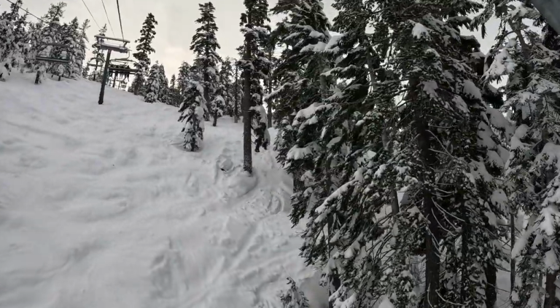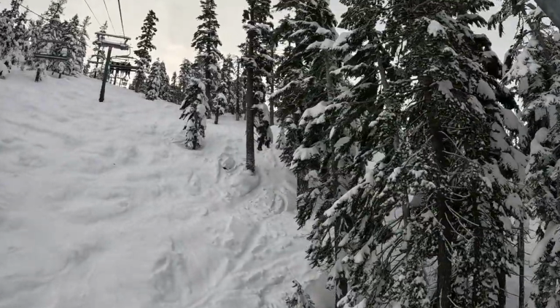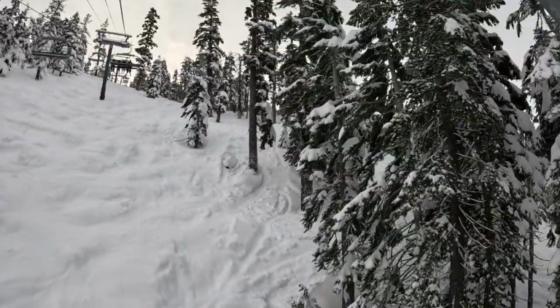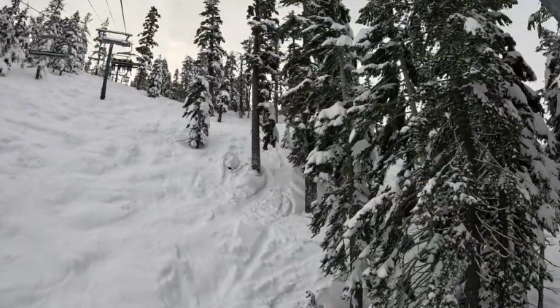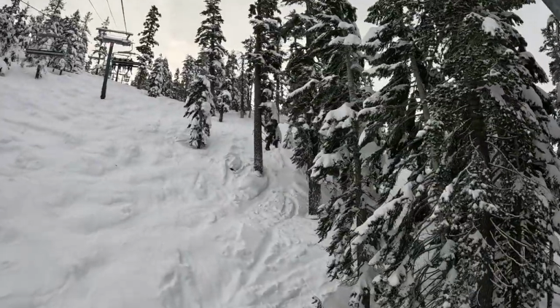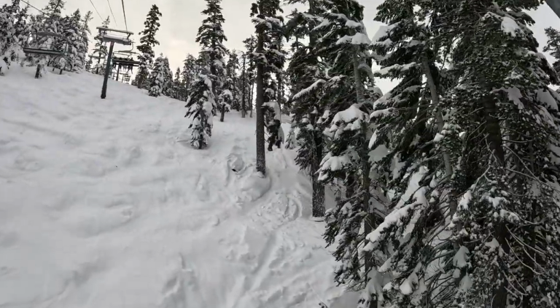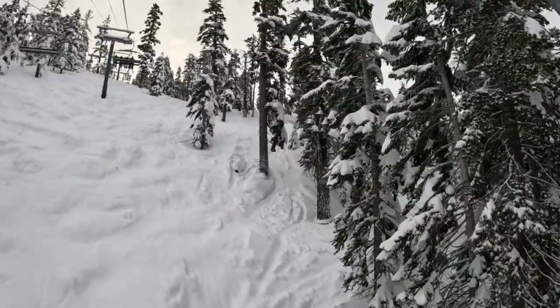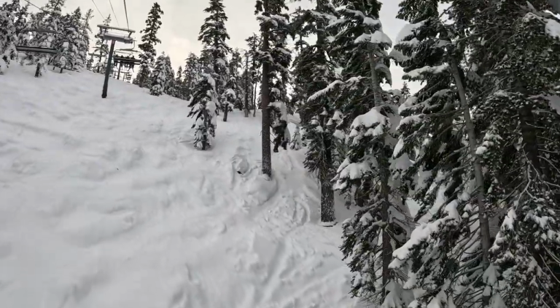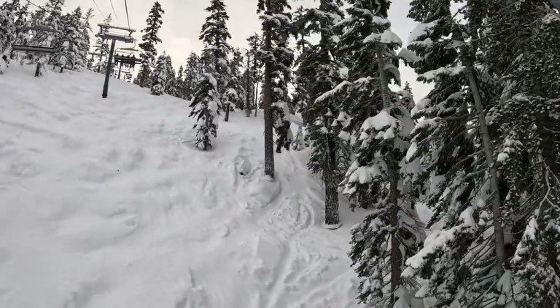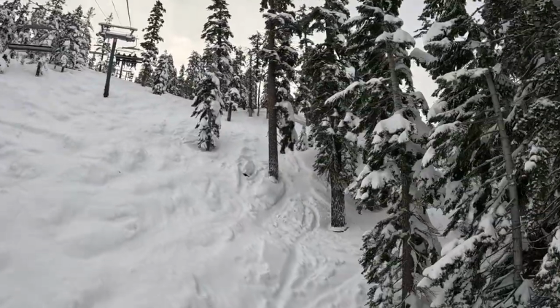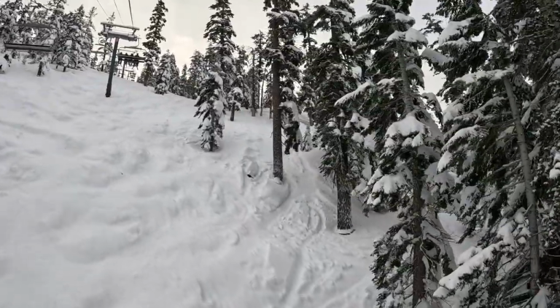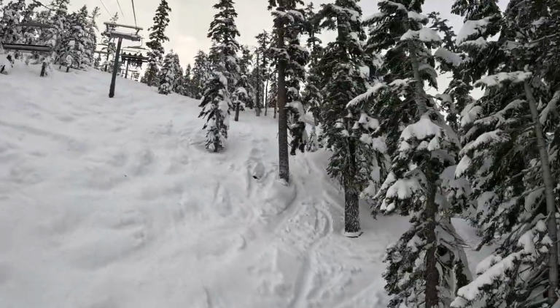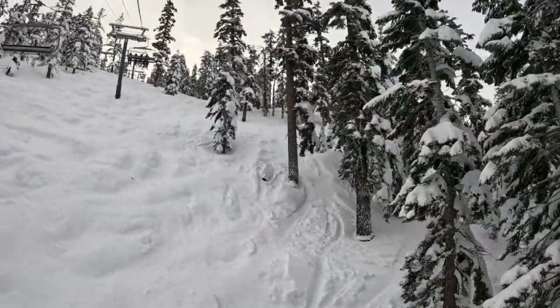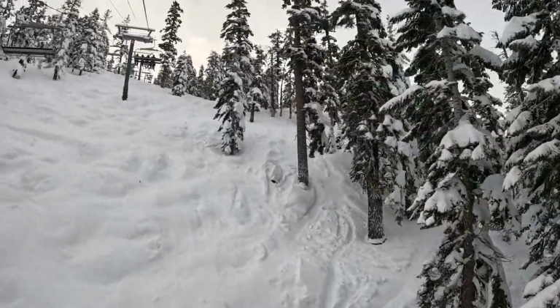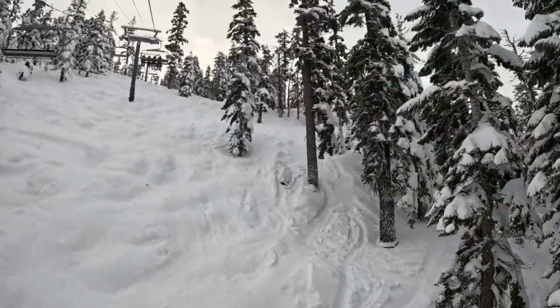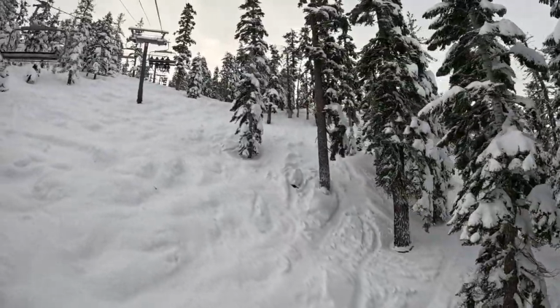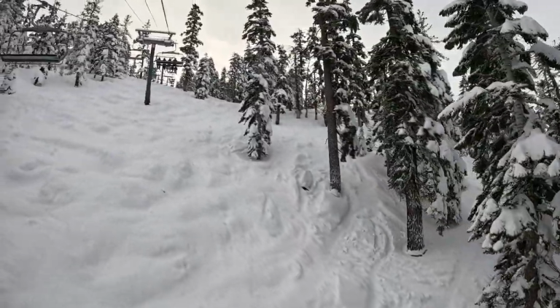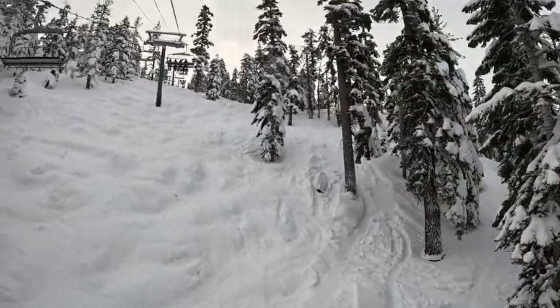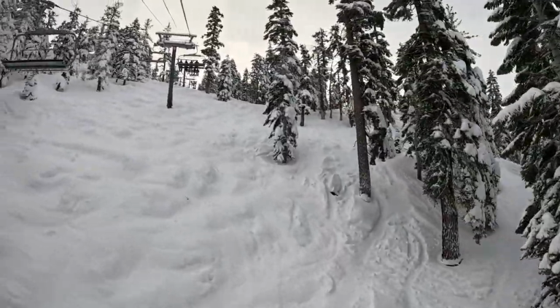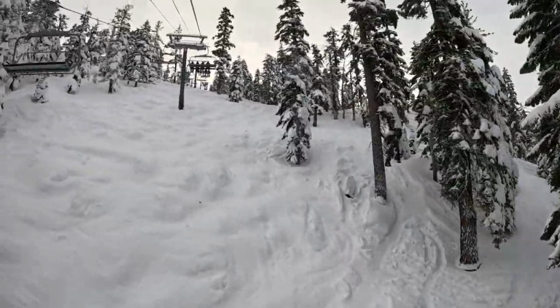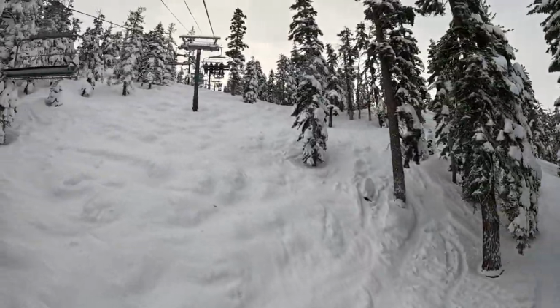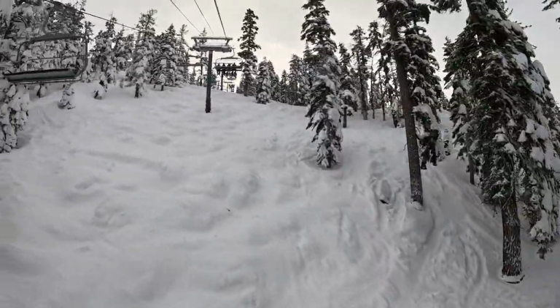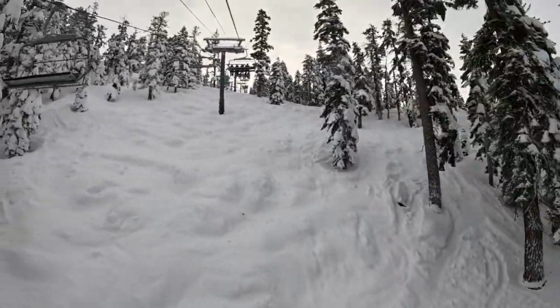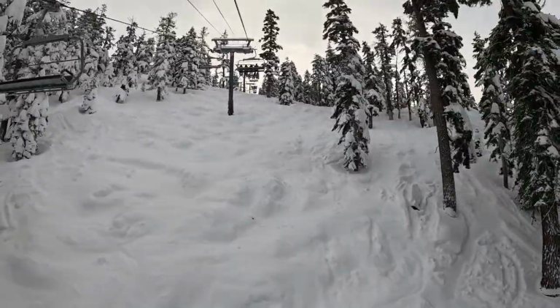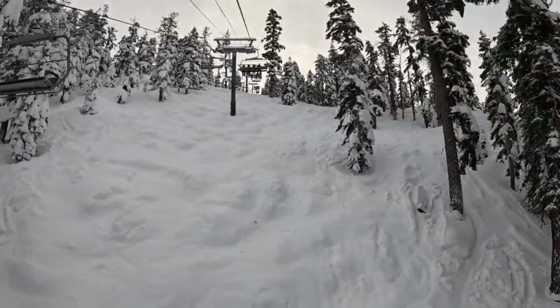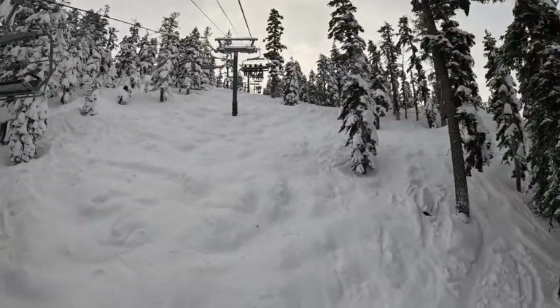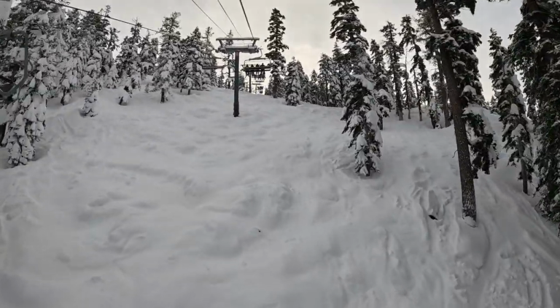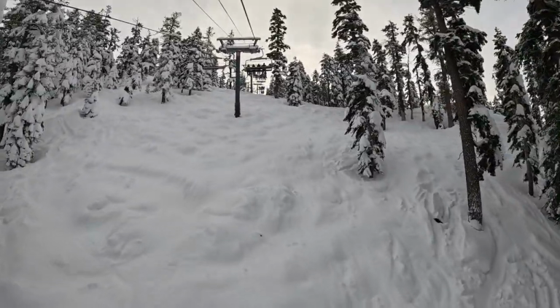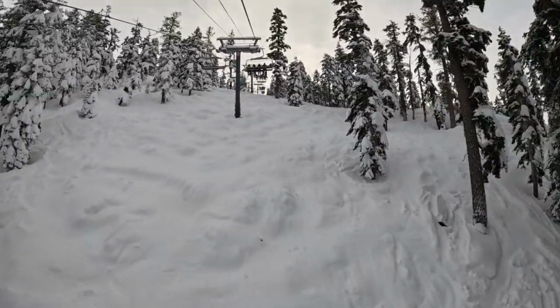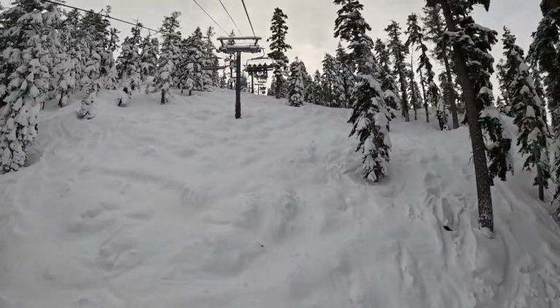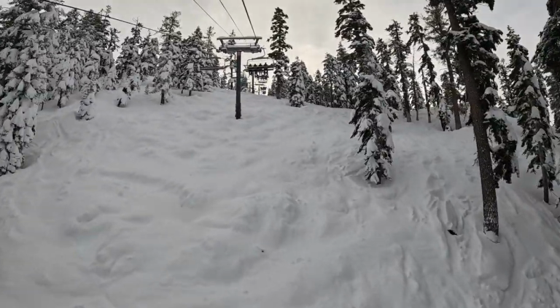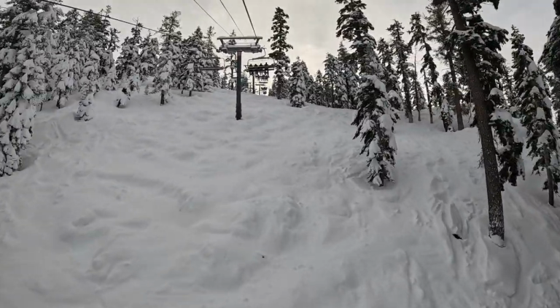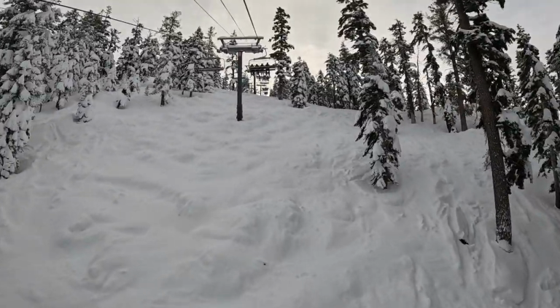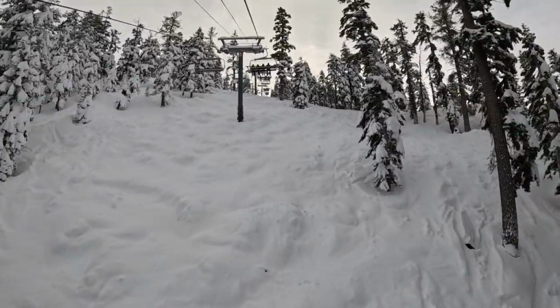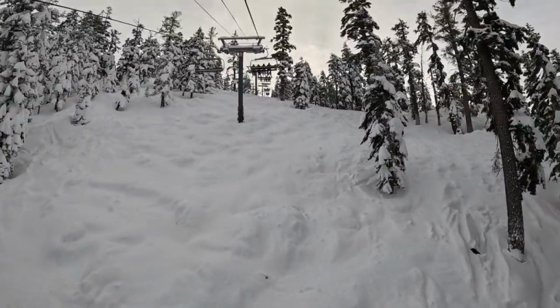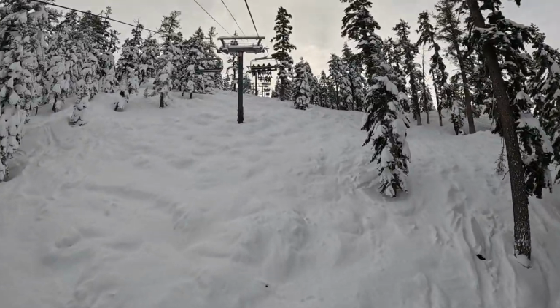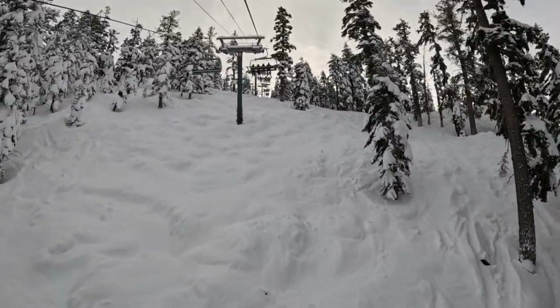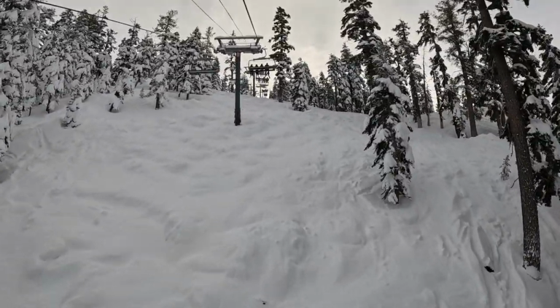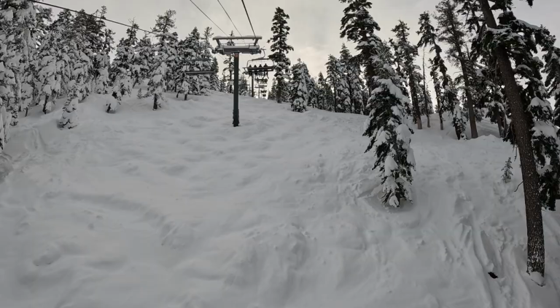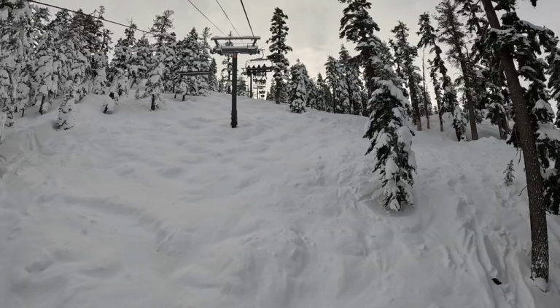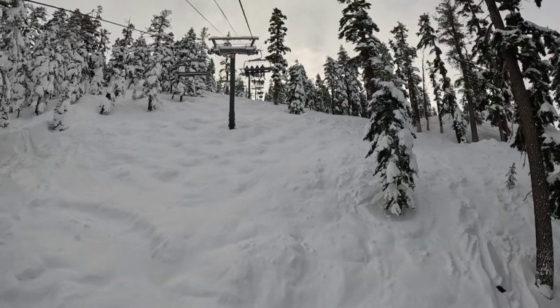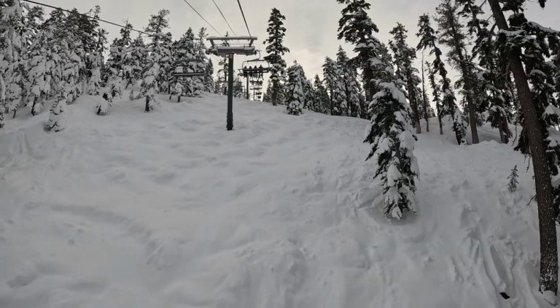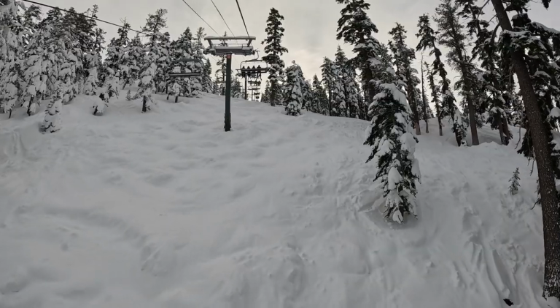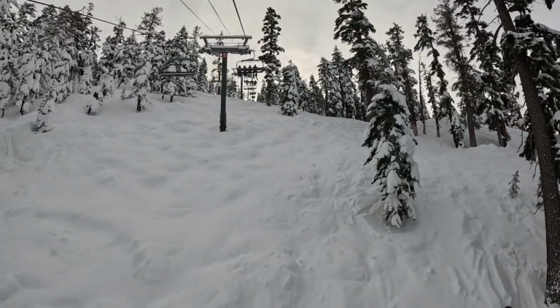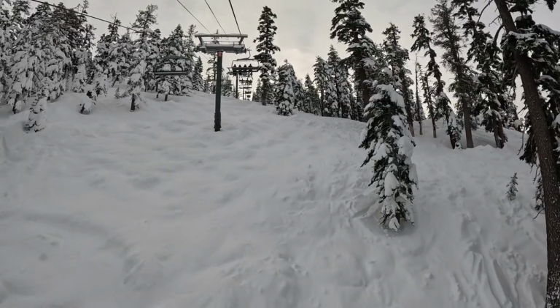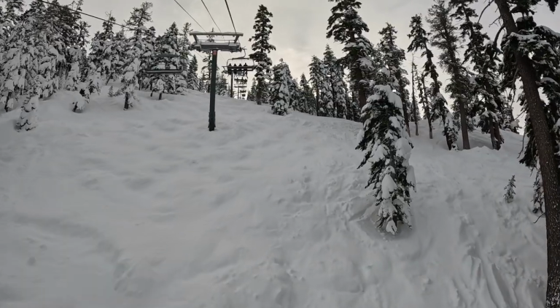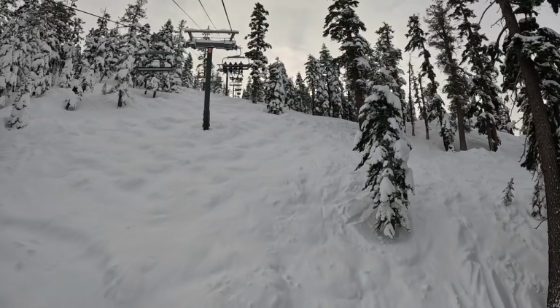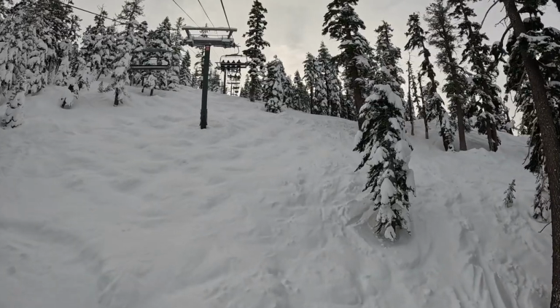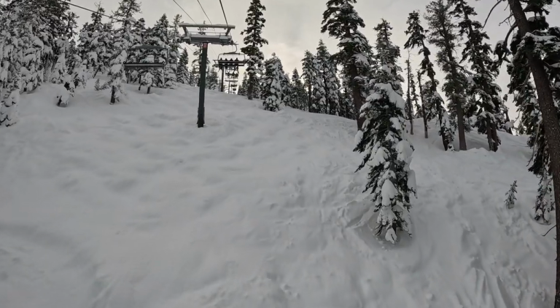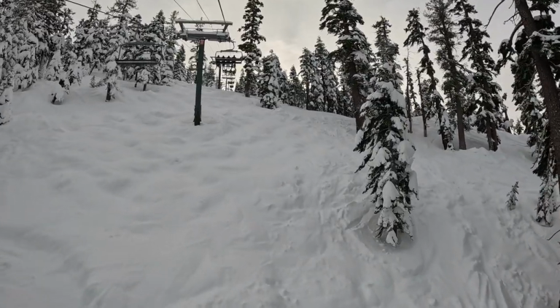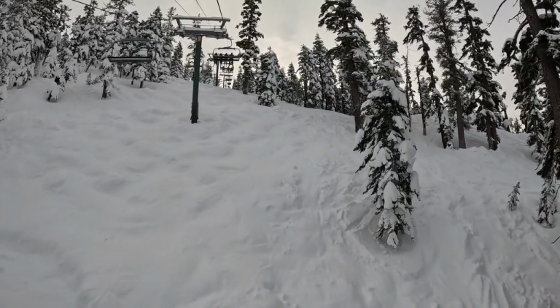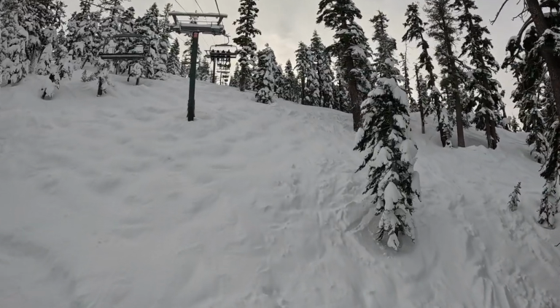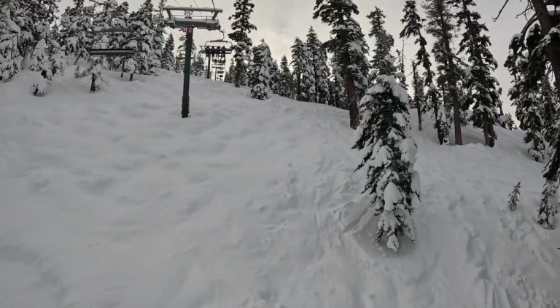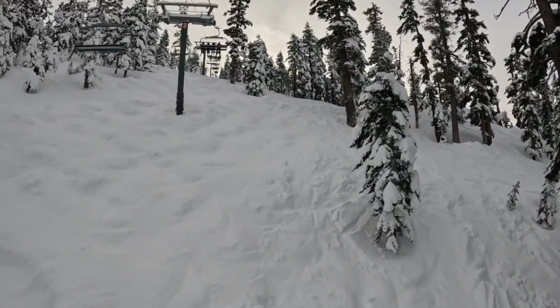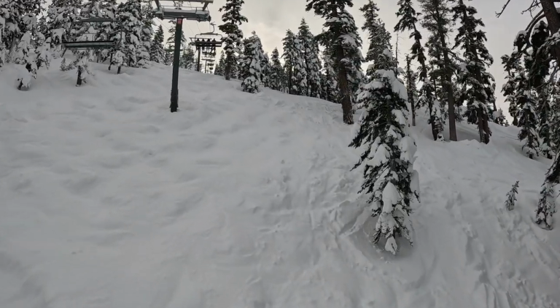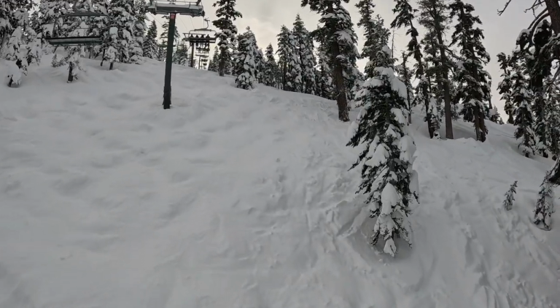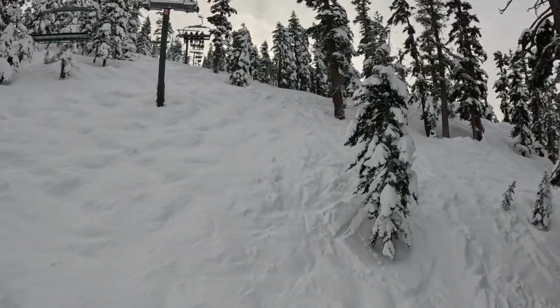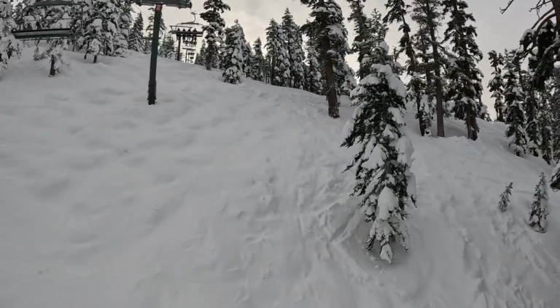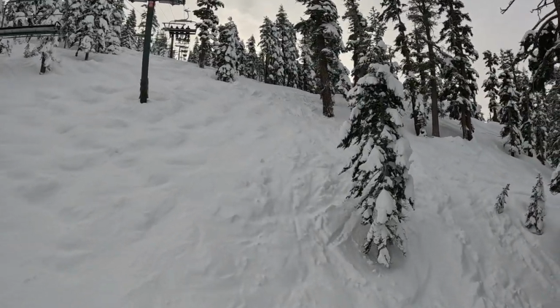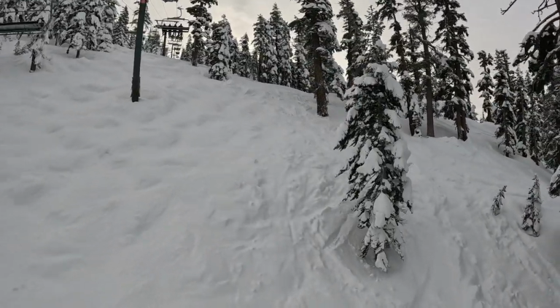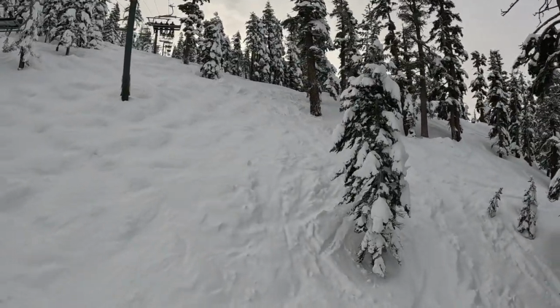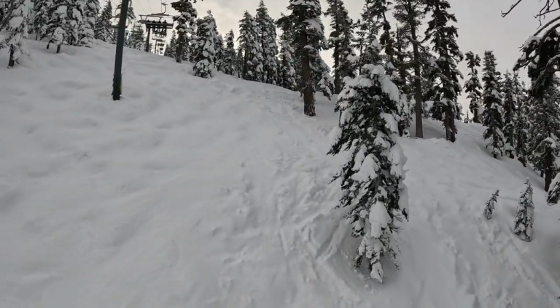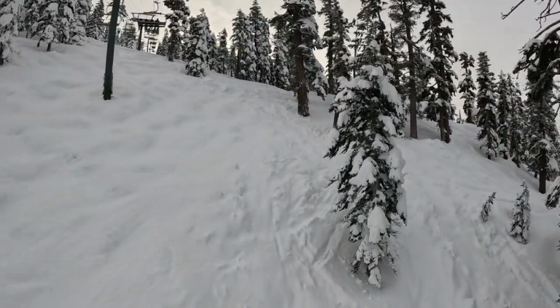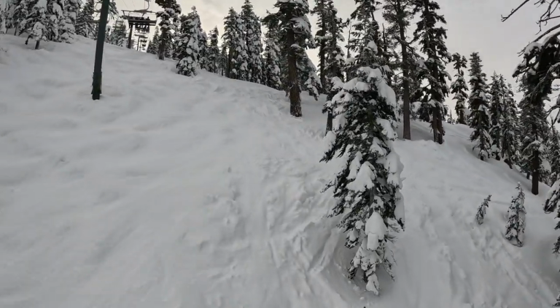It's so pretty with all the snow on the trees. It's so amazing, like it really is.